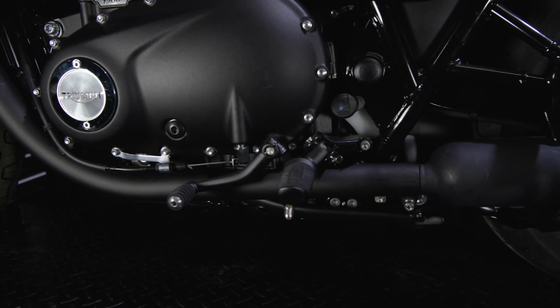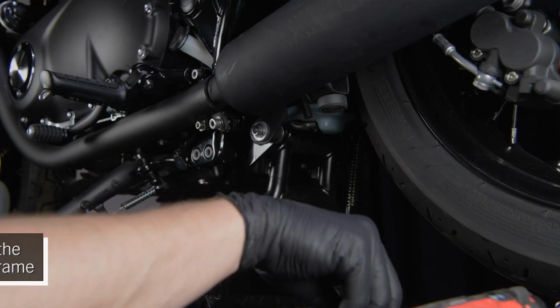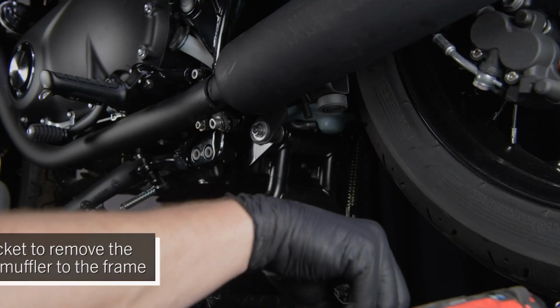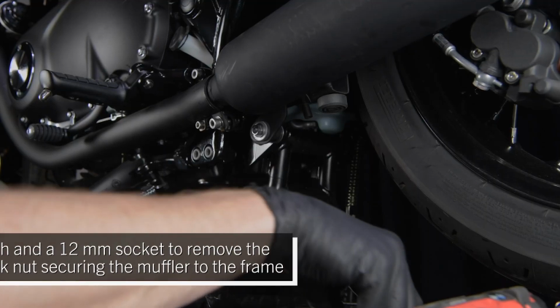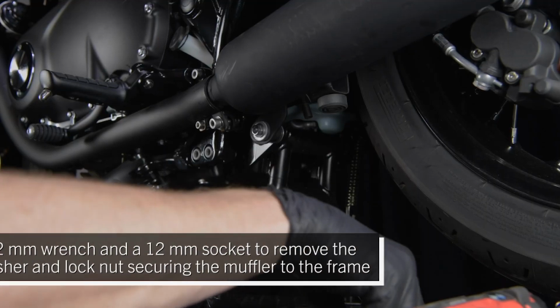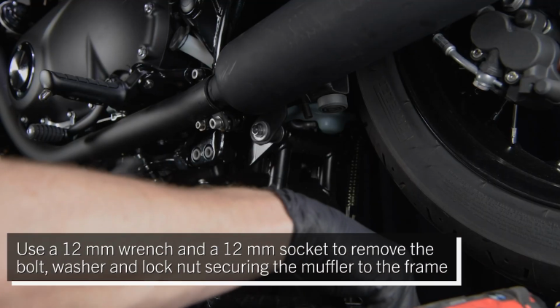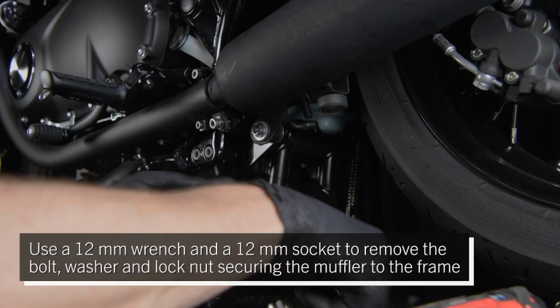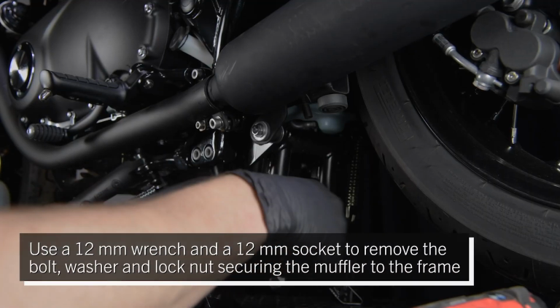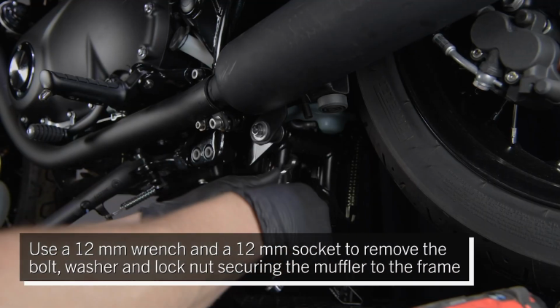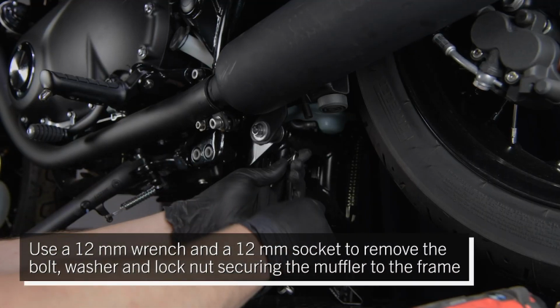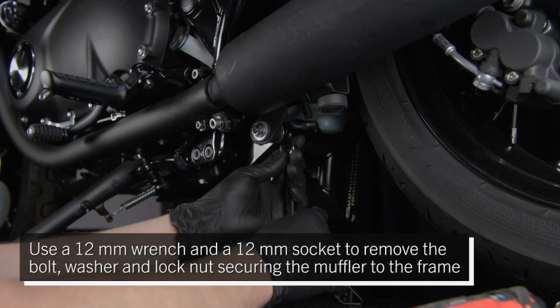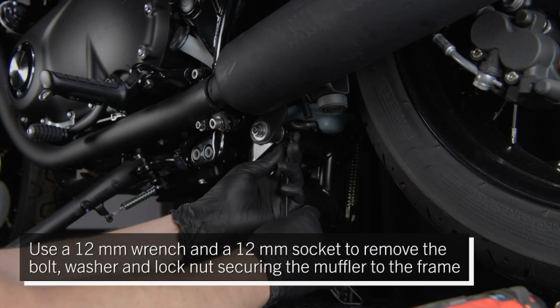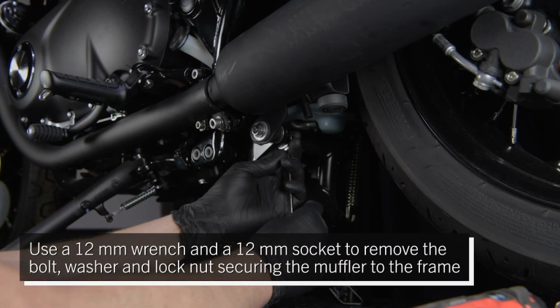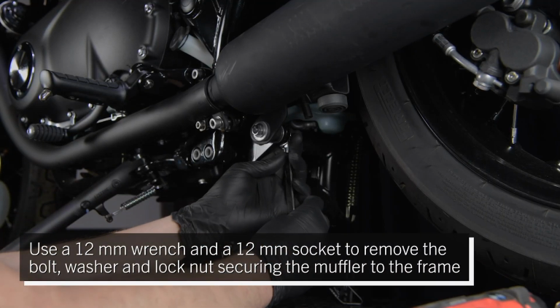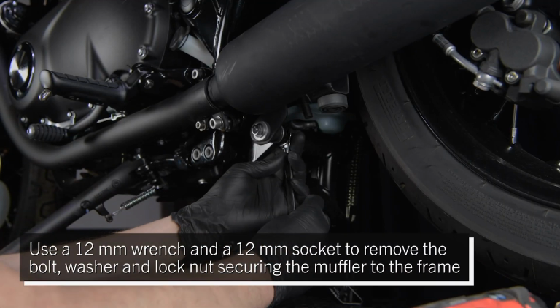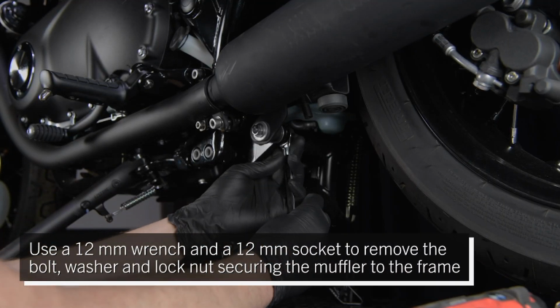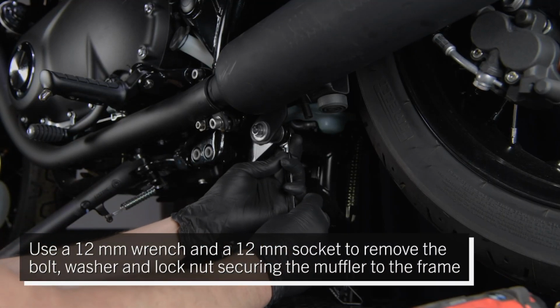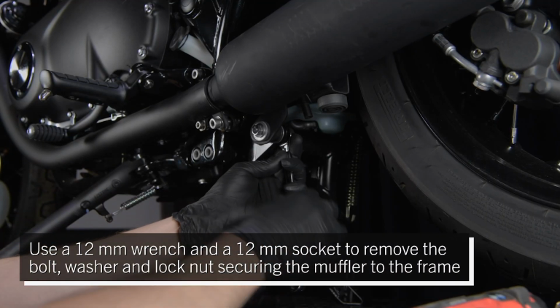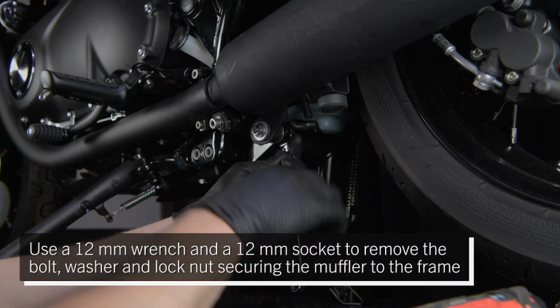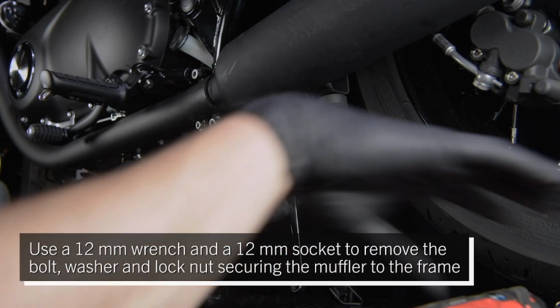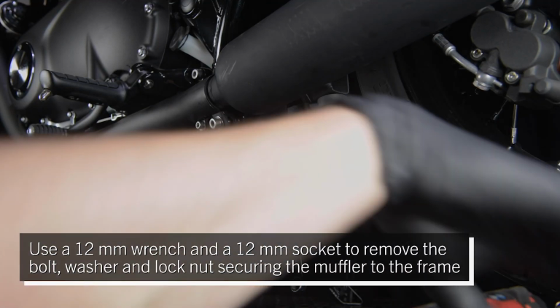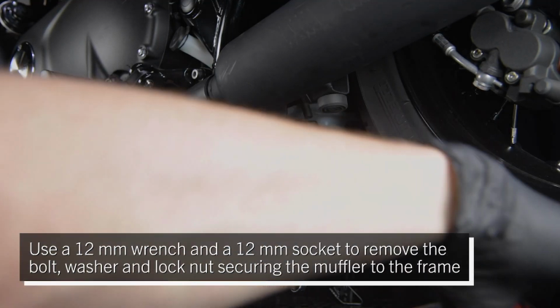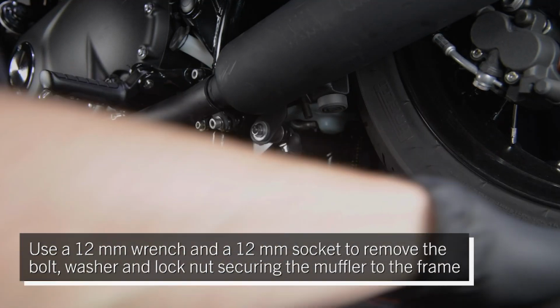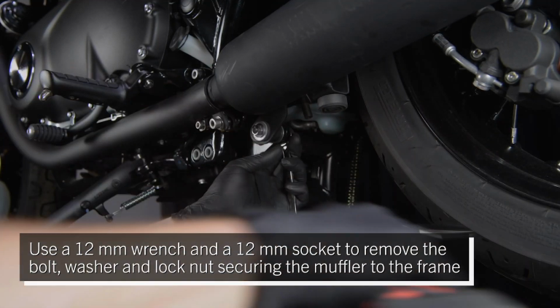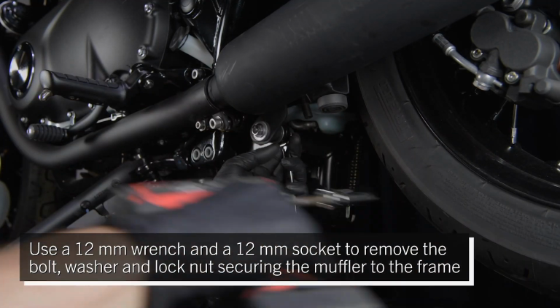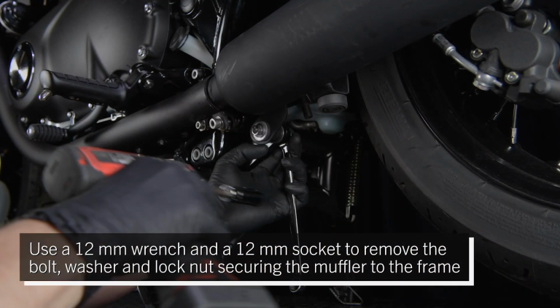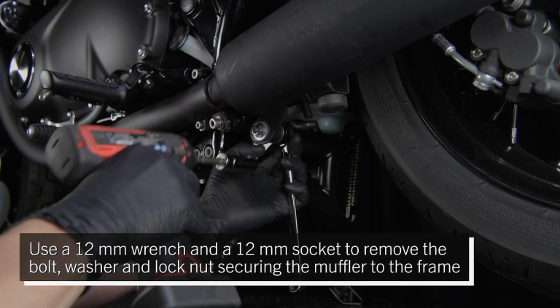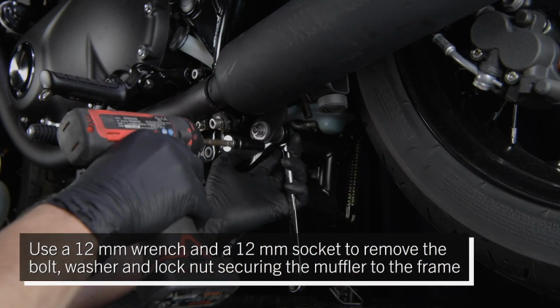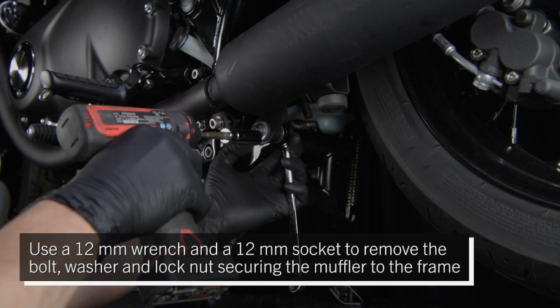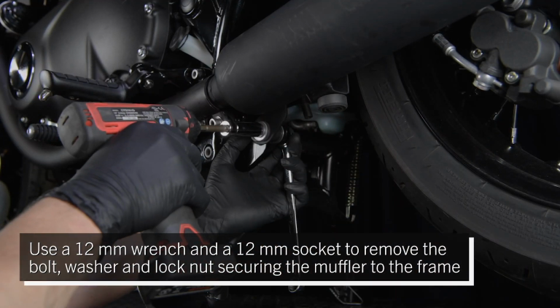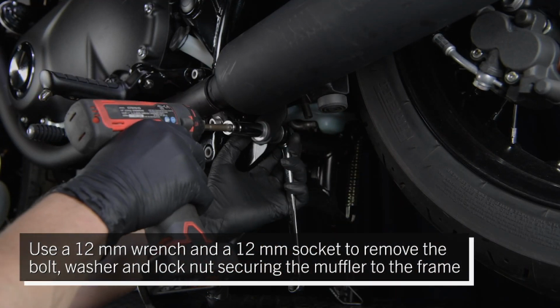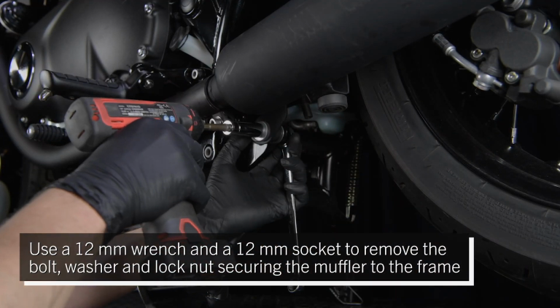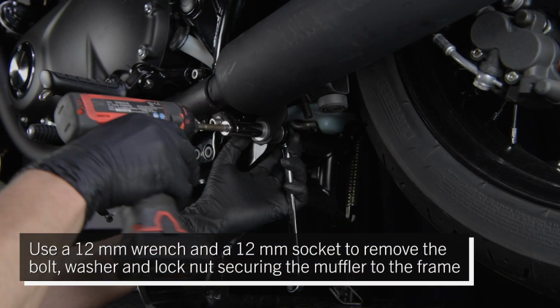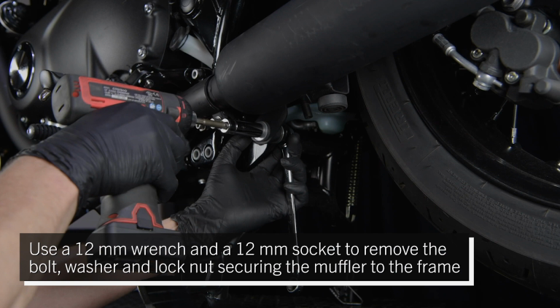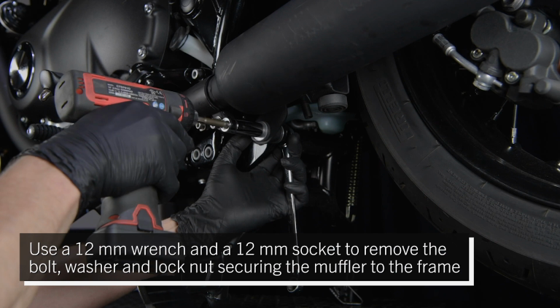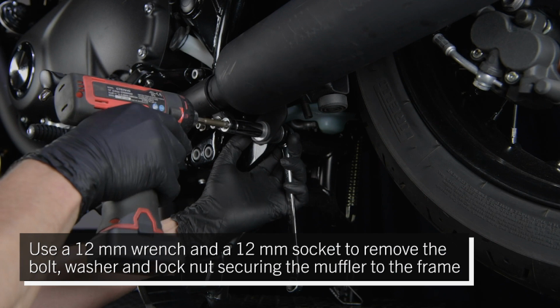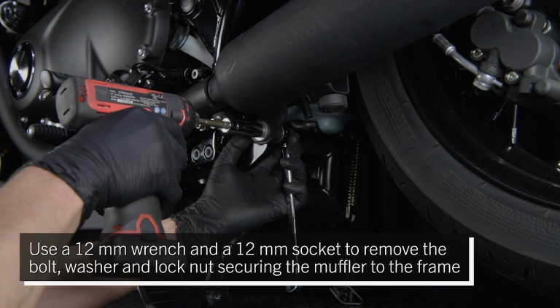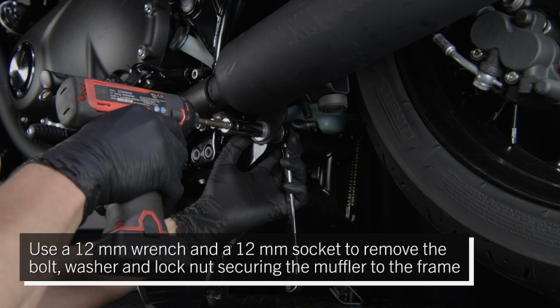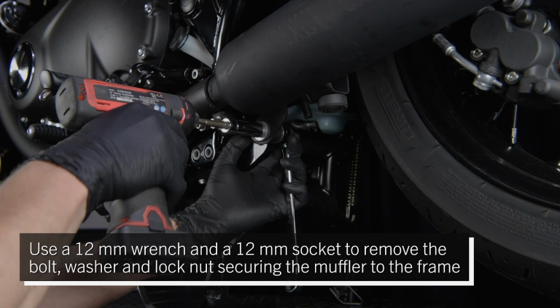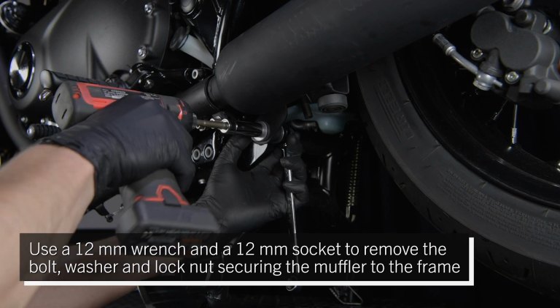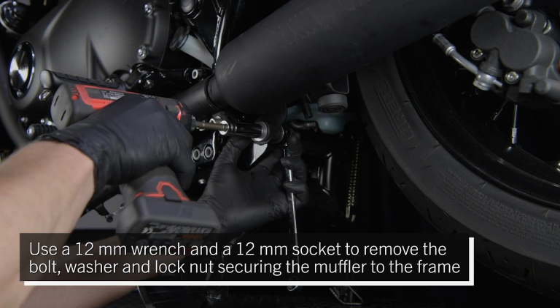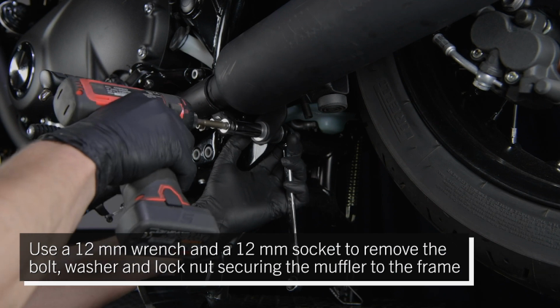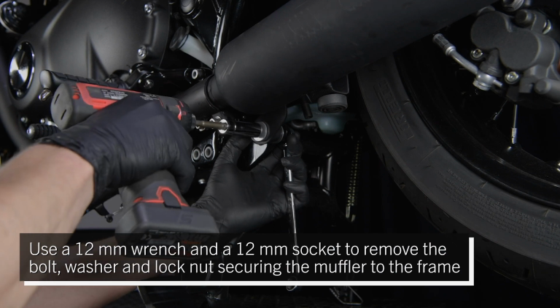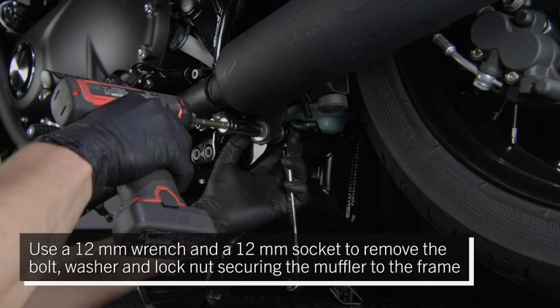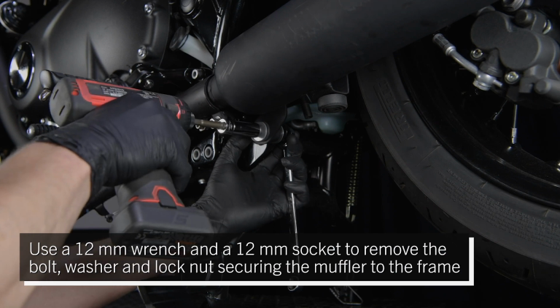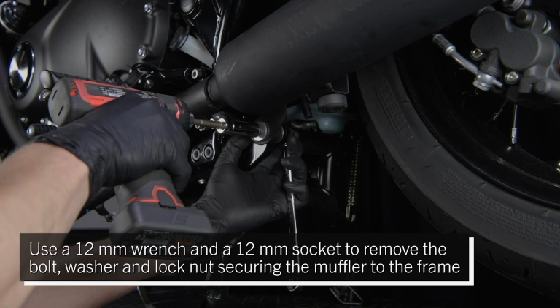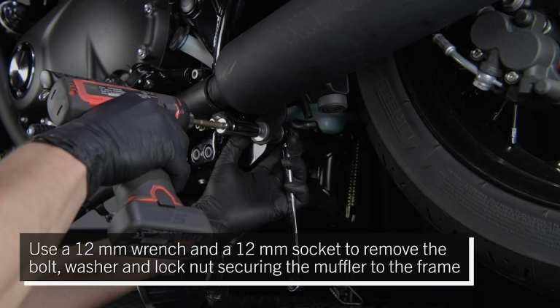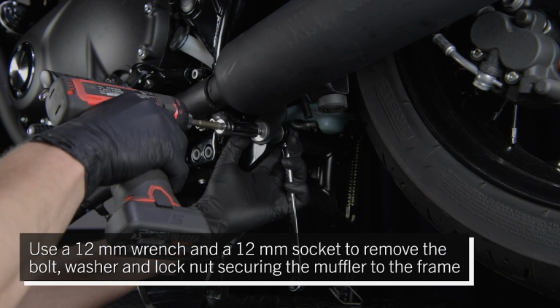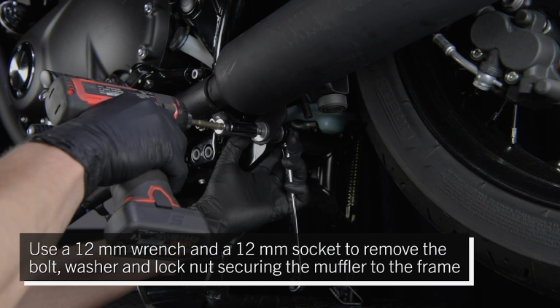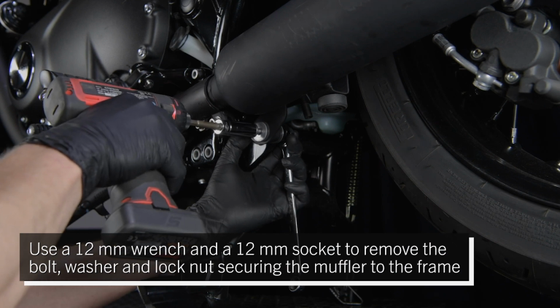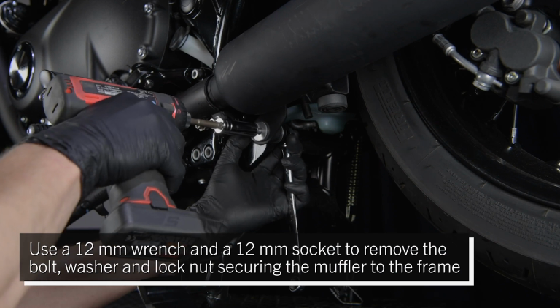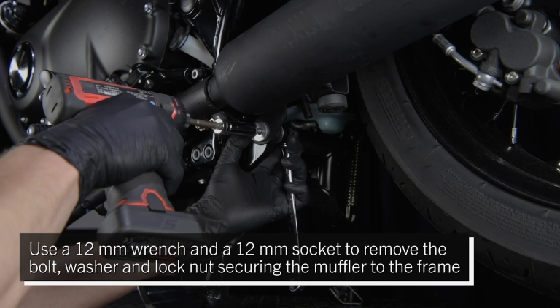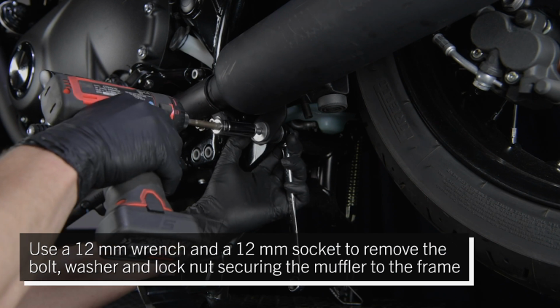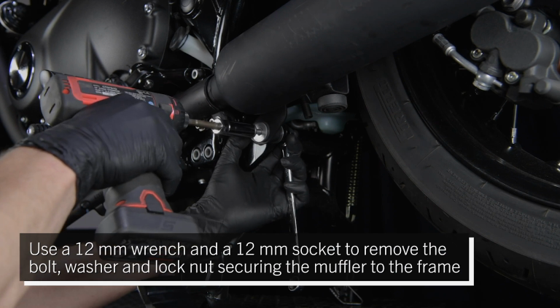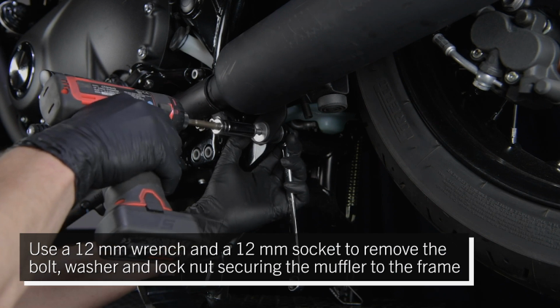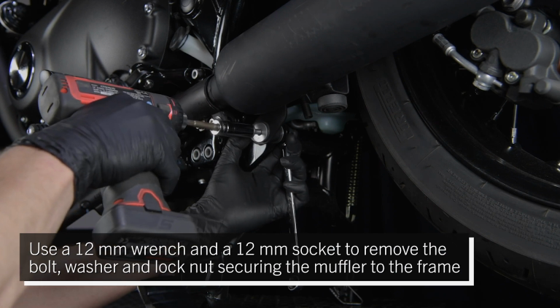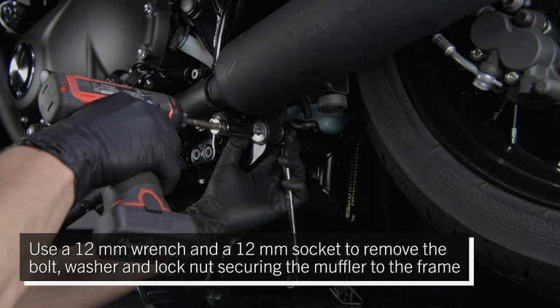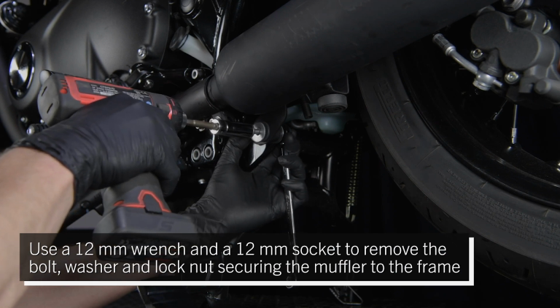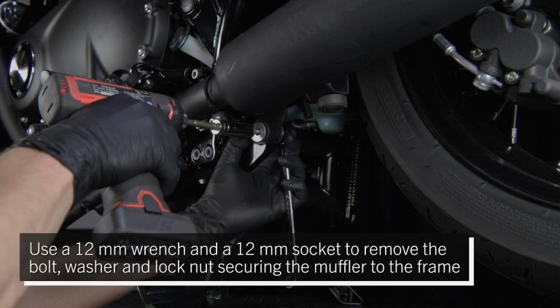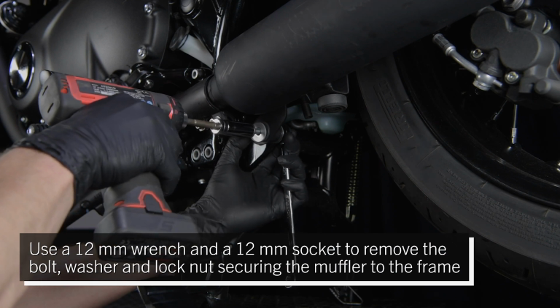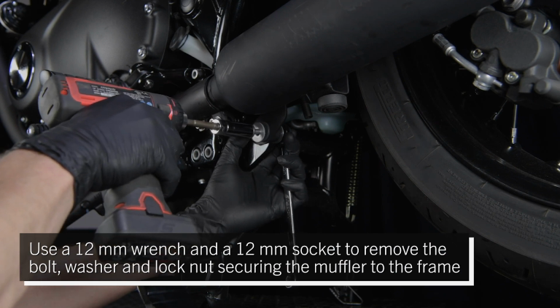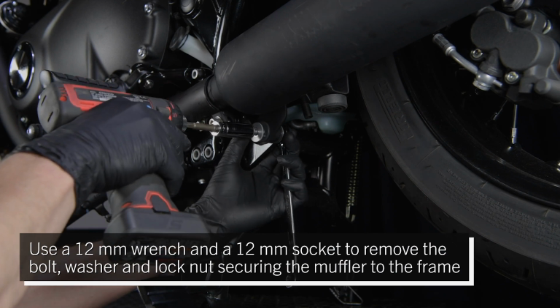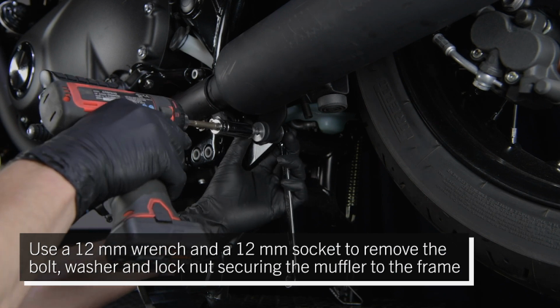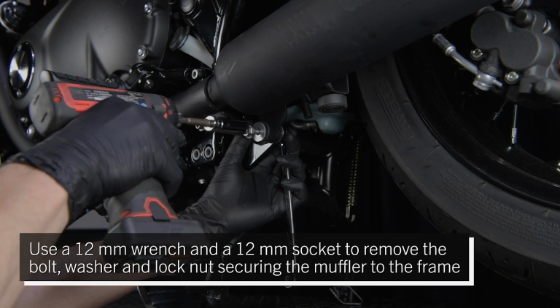Use a 12 millimeter wrench and a 12 millimeter socket to remove the bolt, washer, and lock nut securing the muffler to the frame.